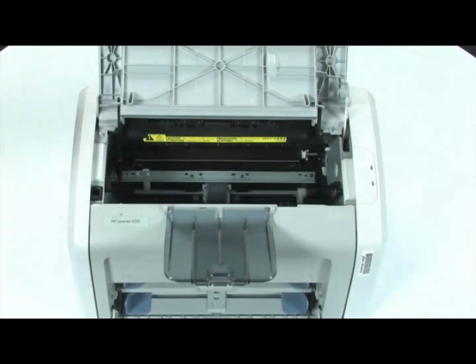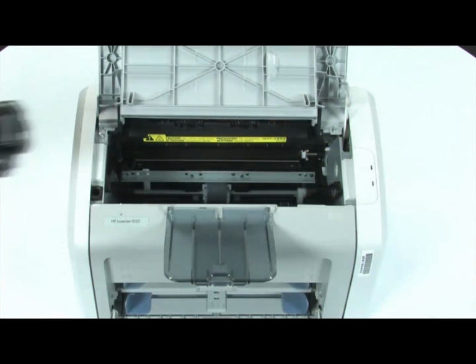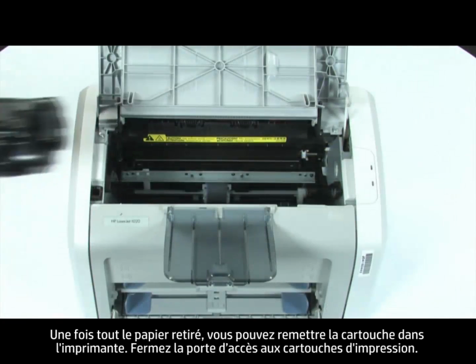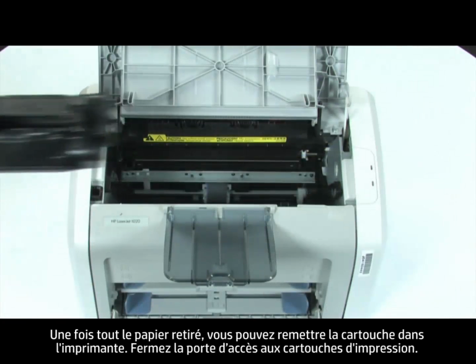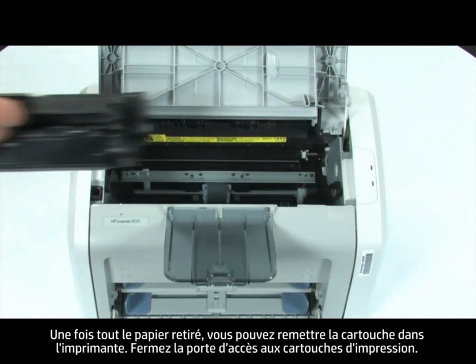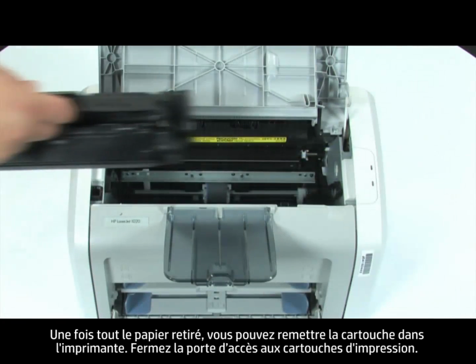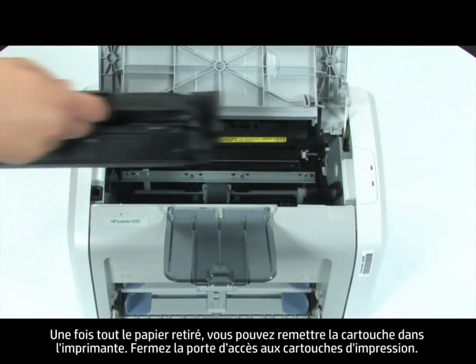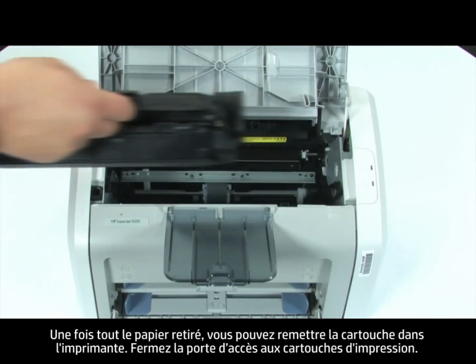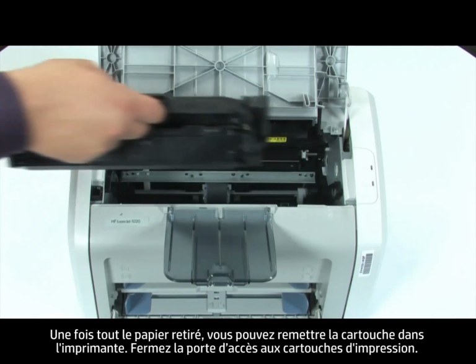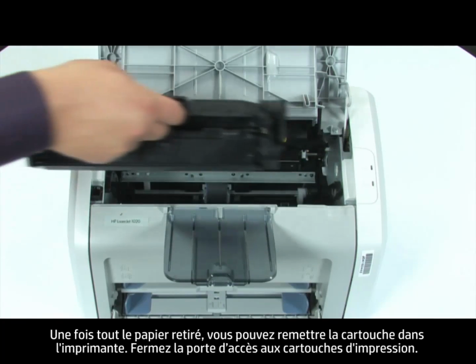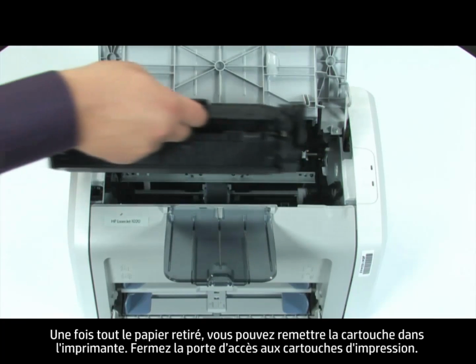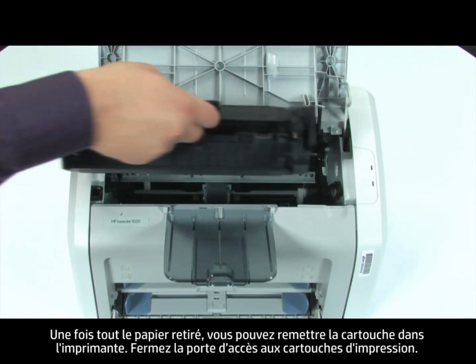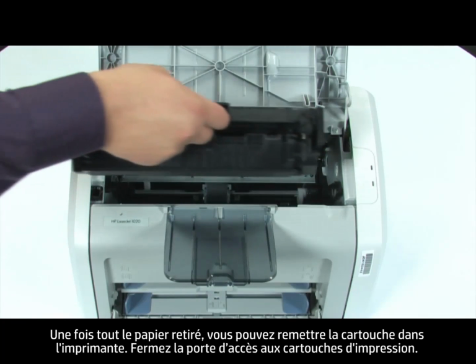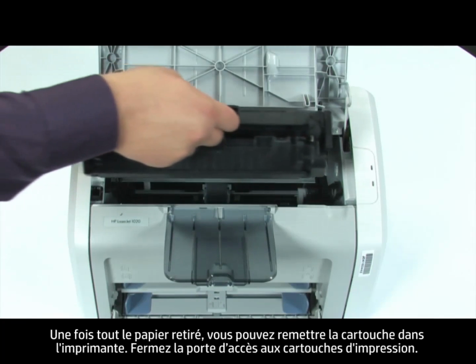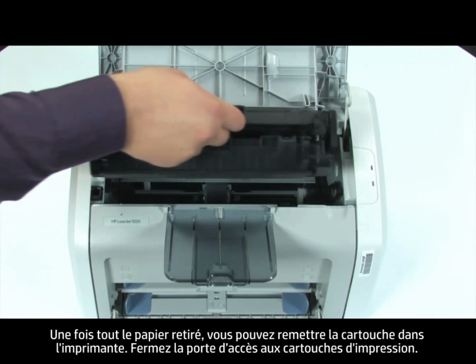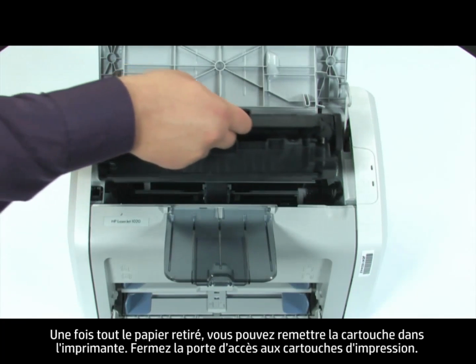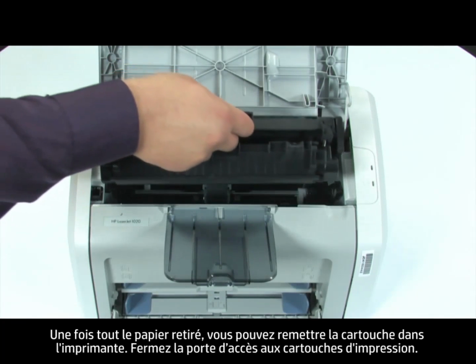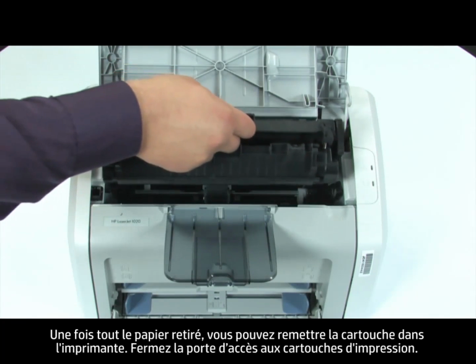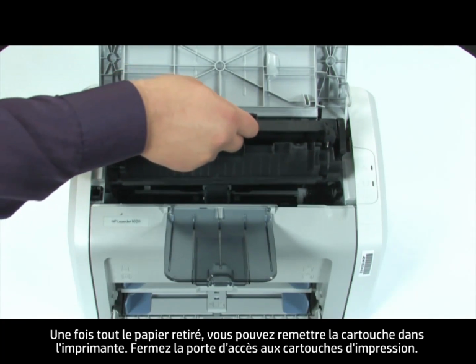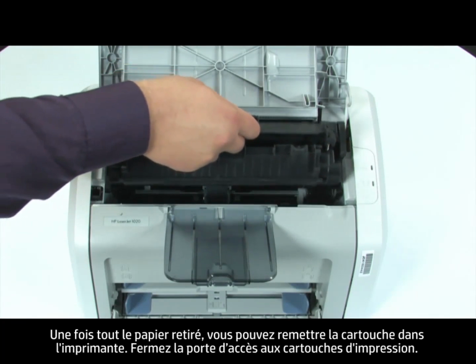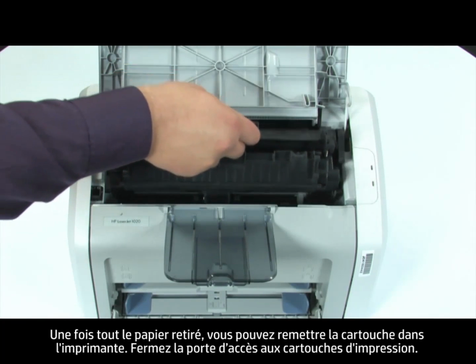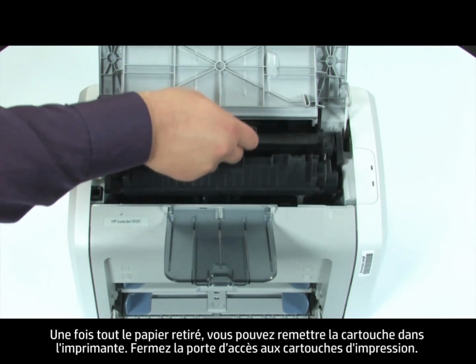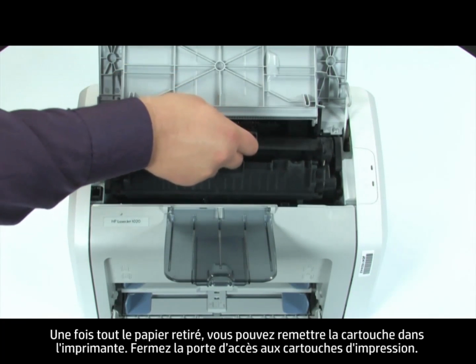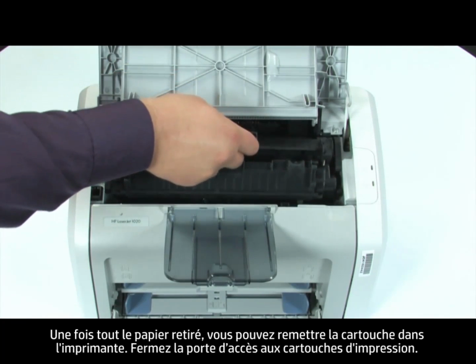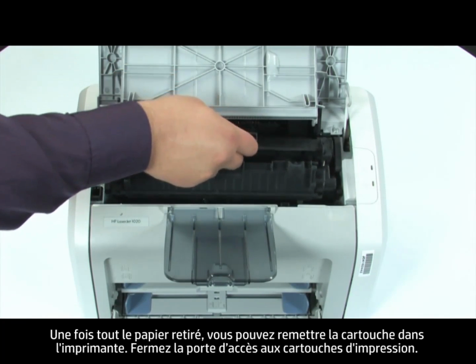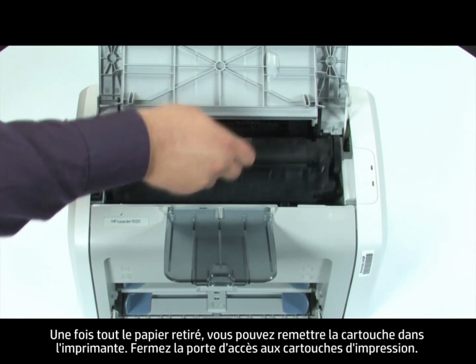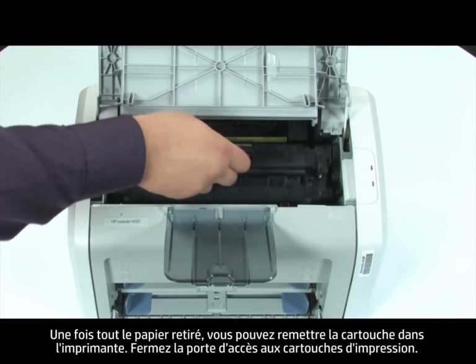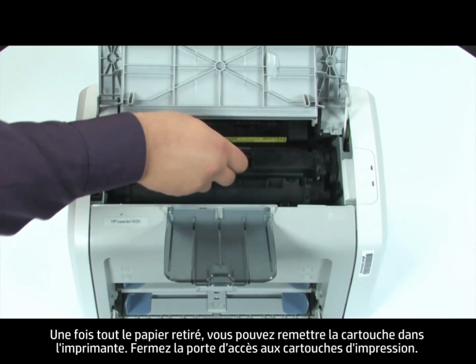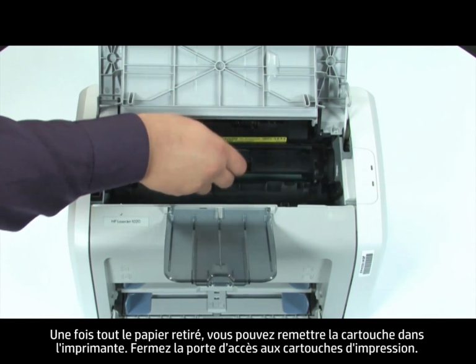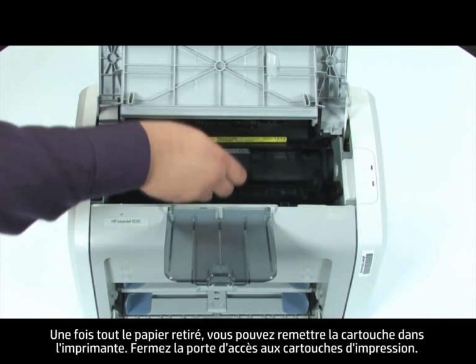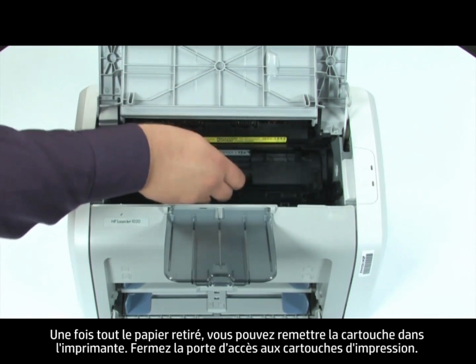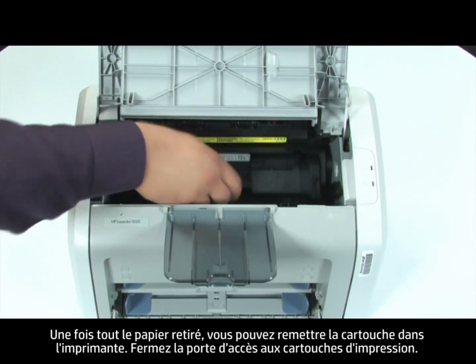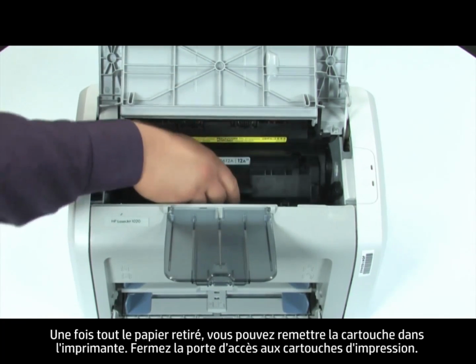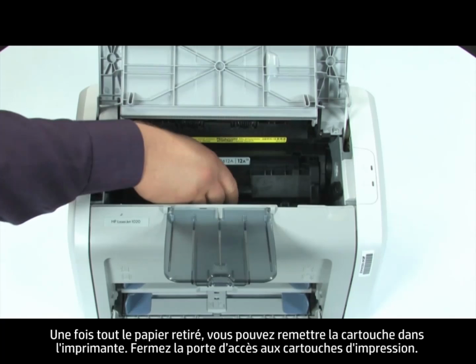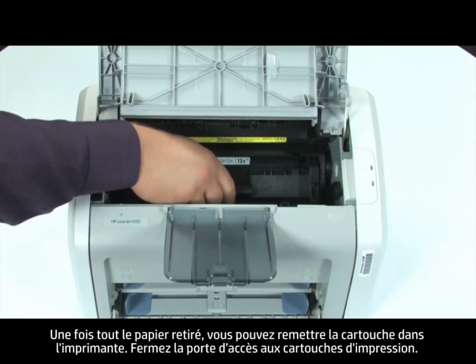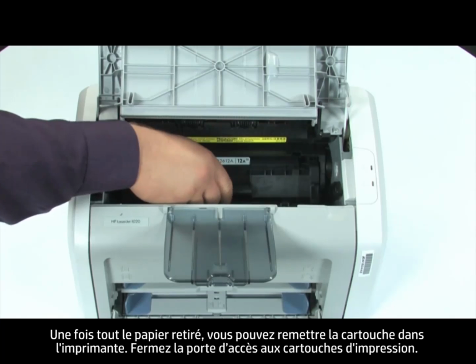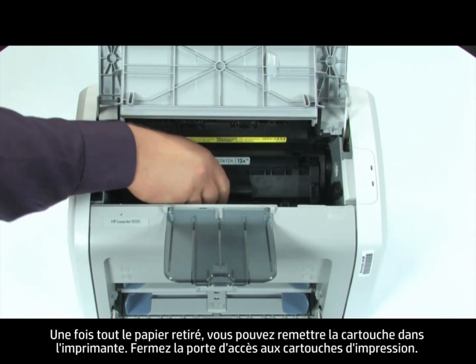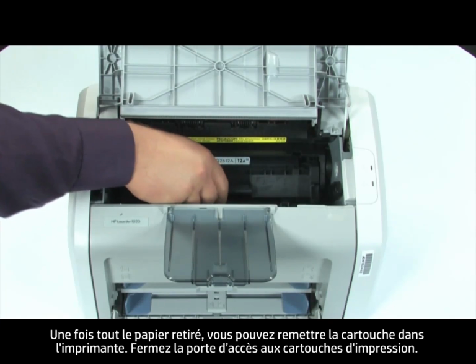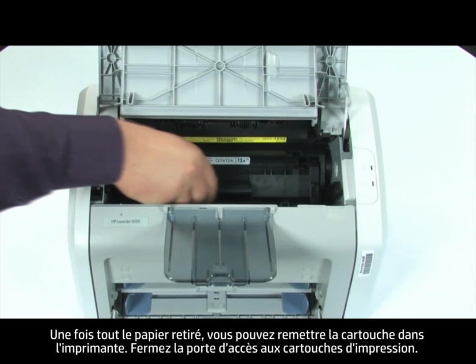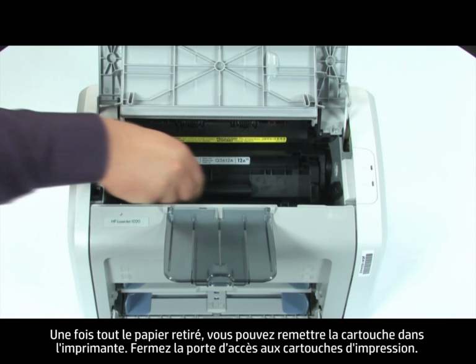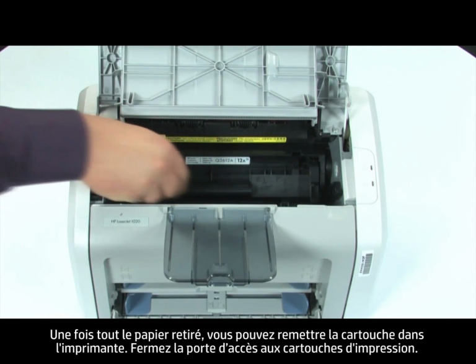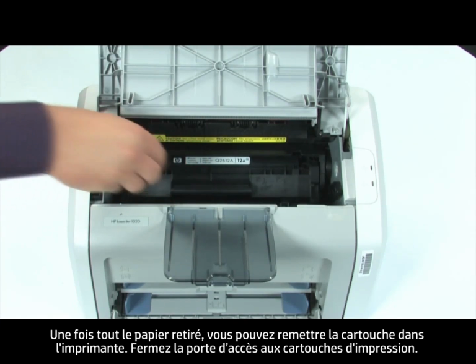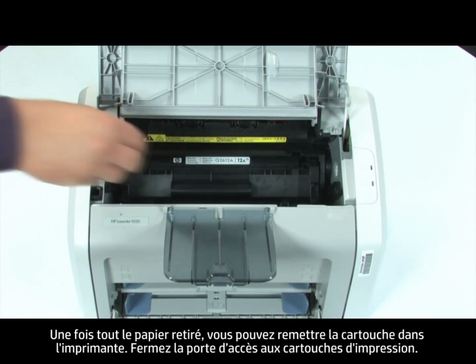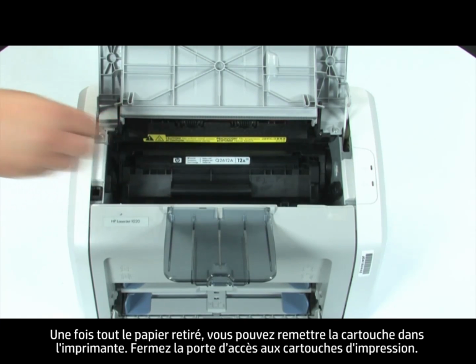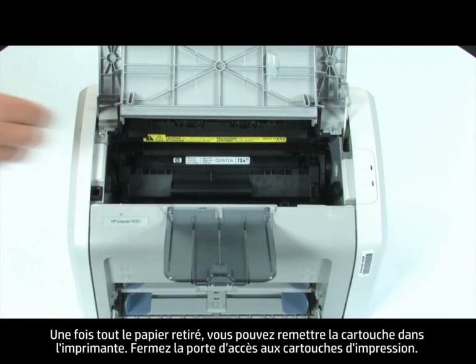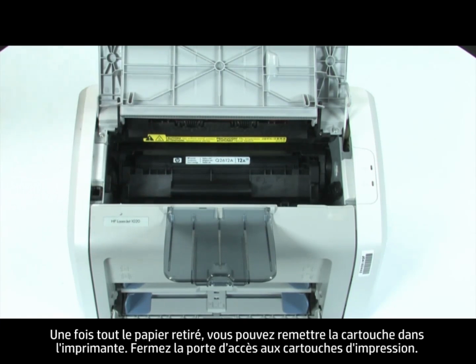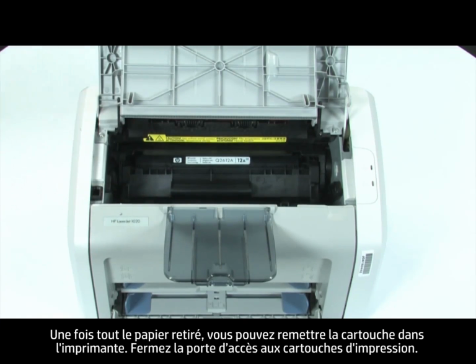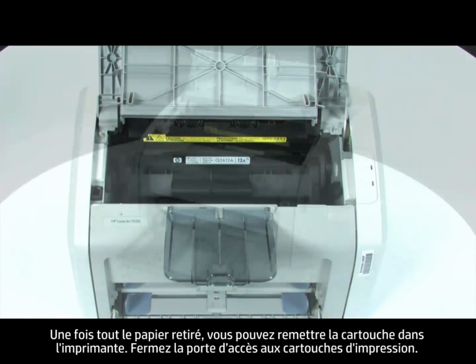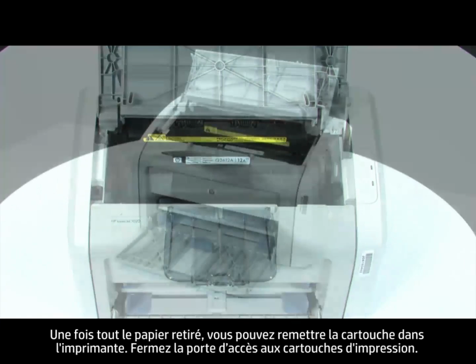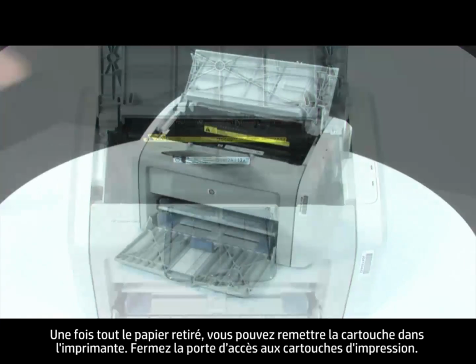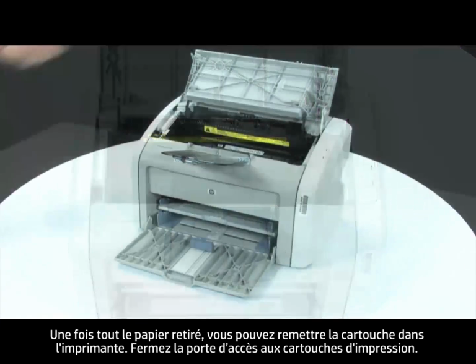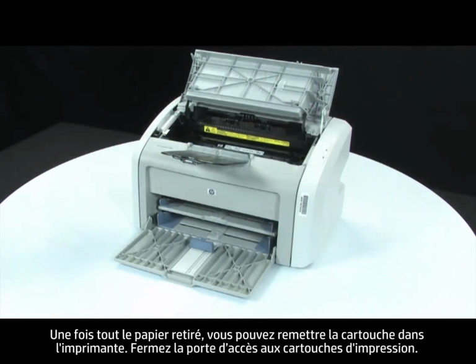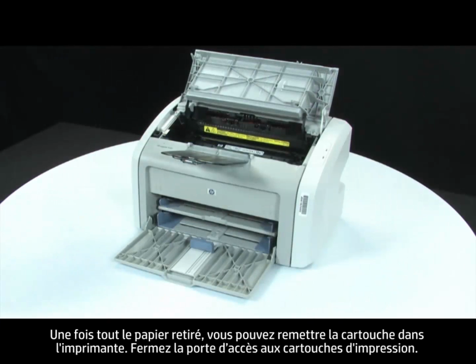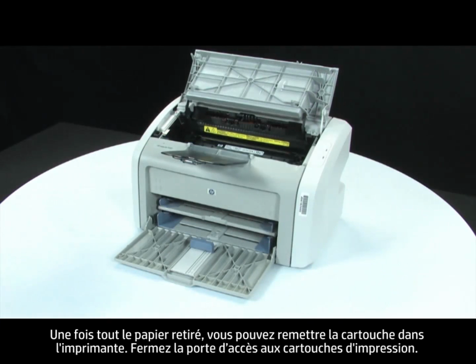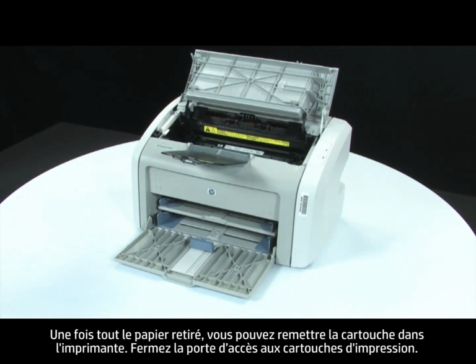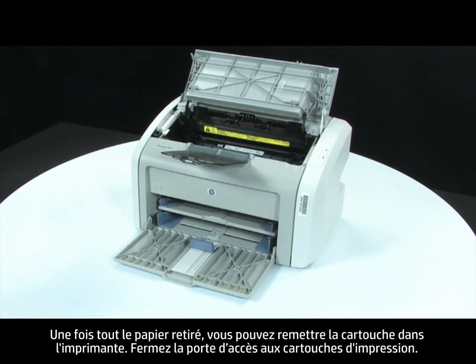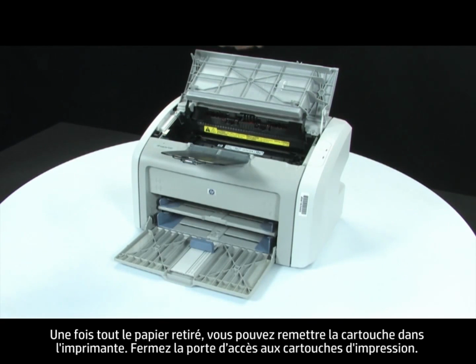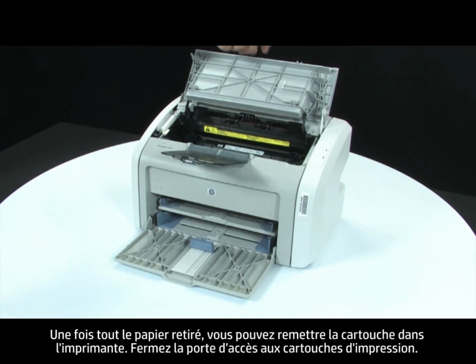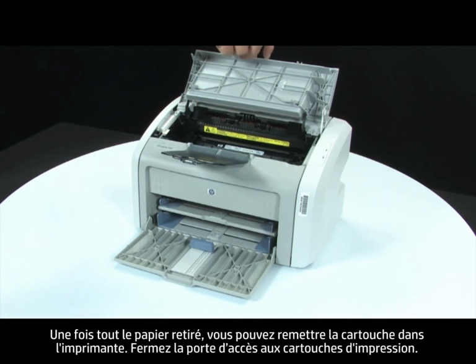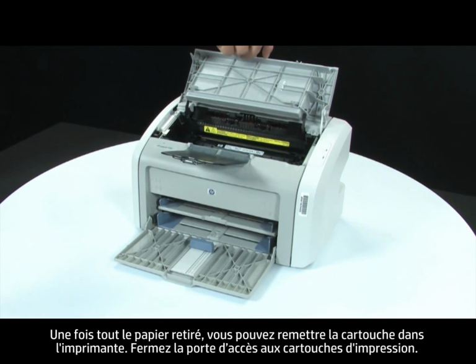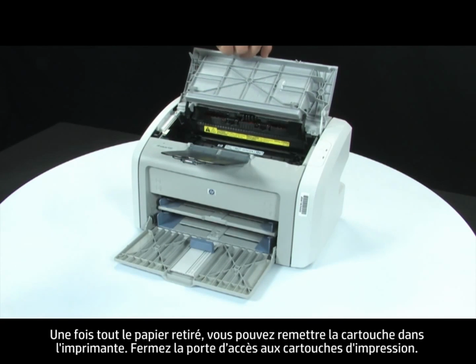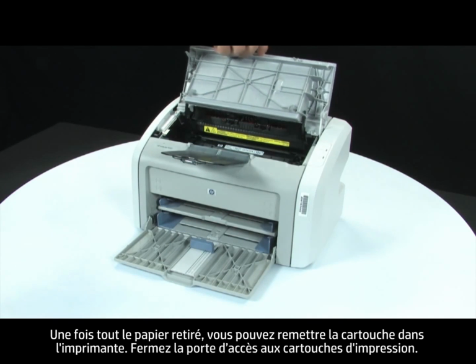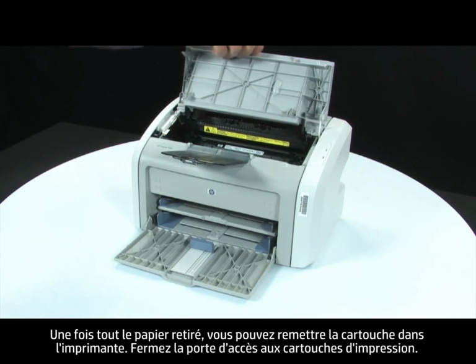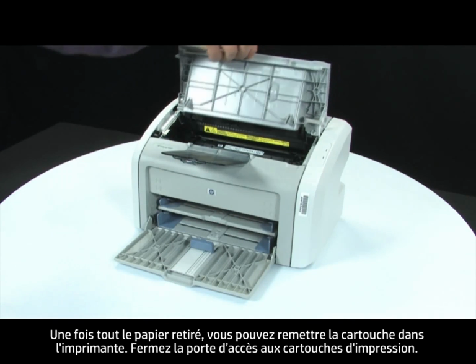Once all paper is removed, you can reinsert the cartridge back into the printer. Close the print cartridge door.